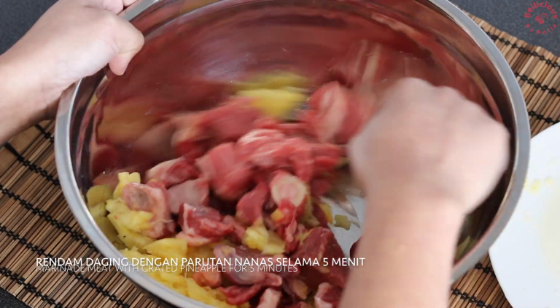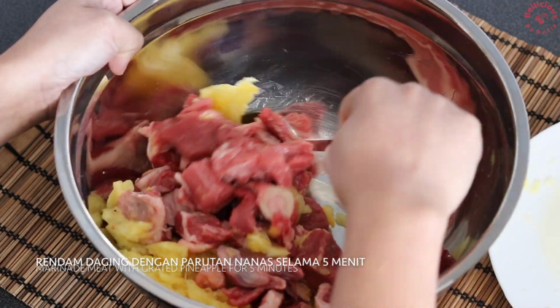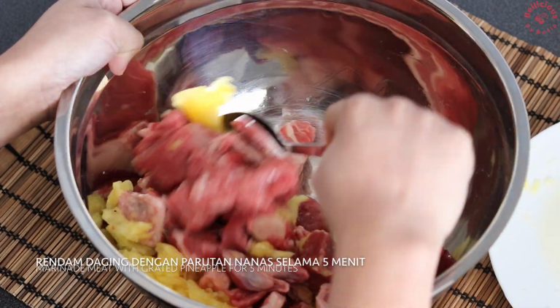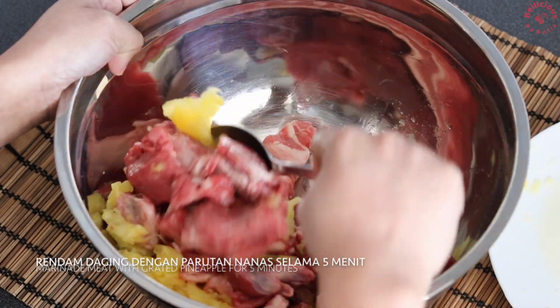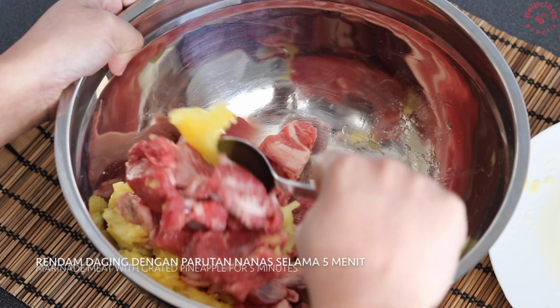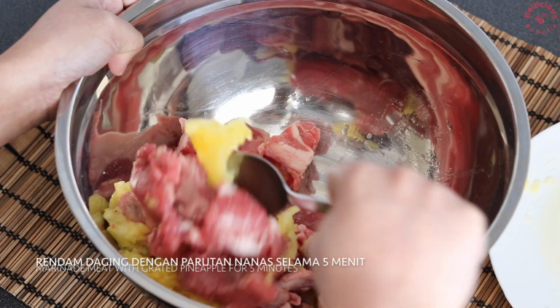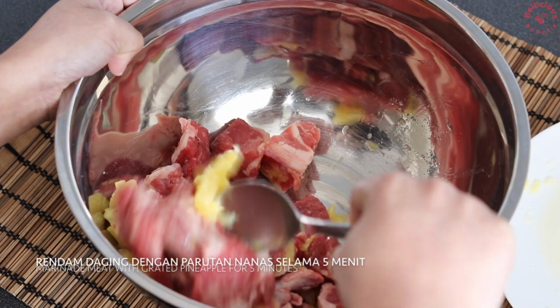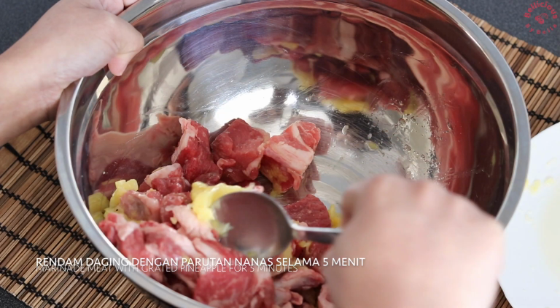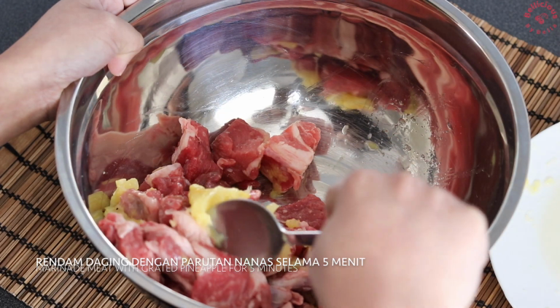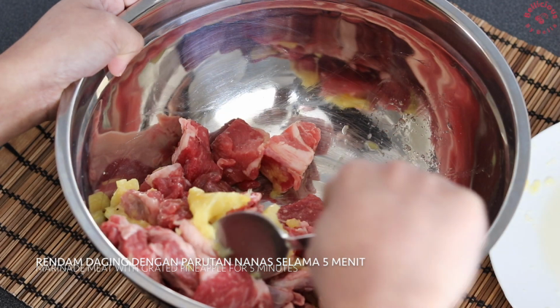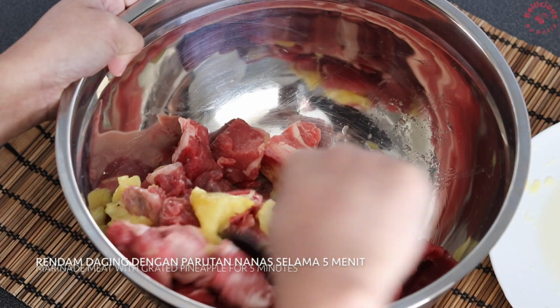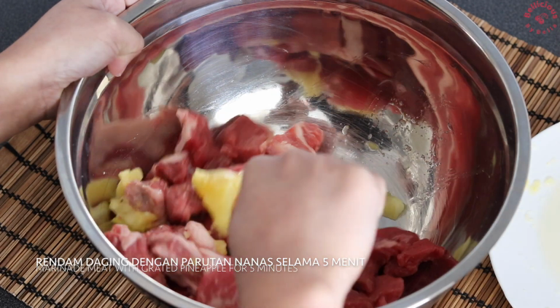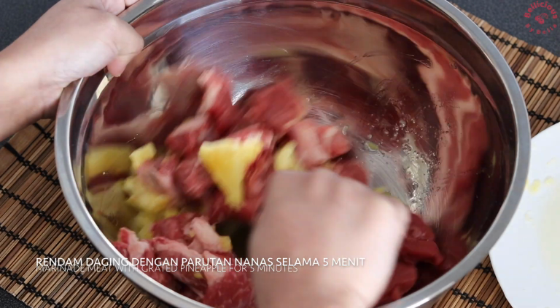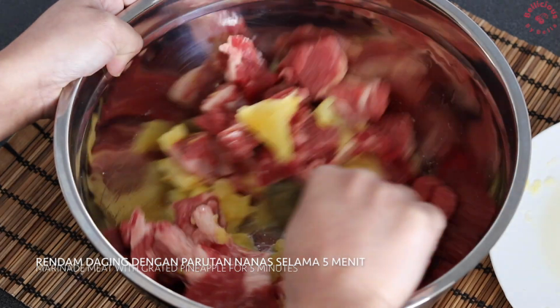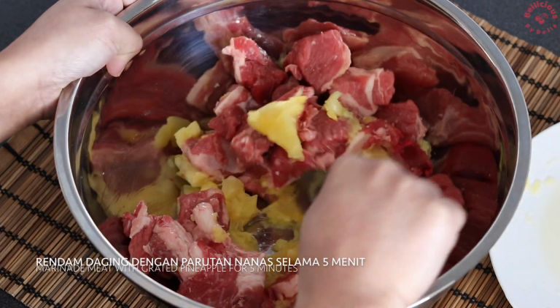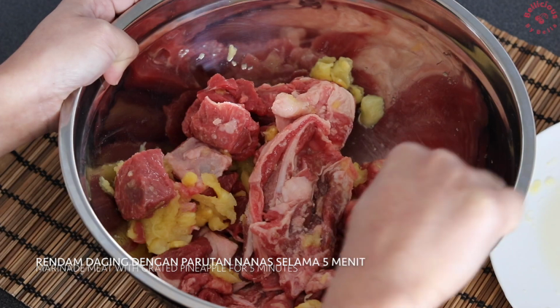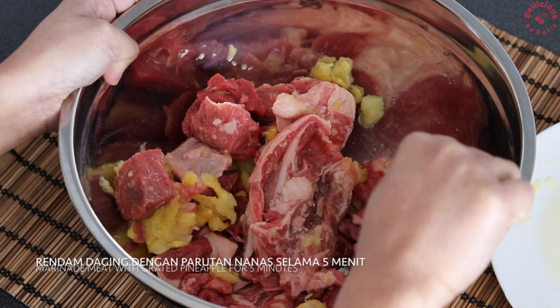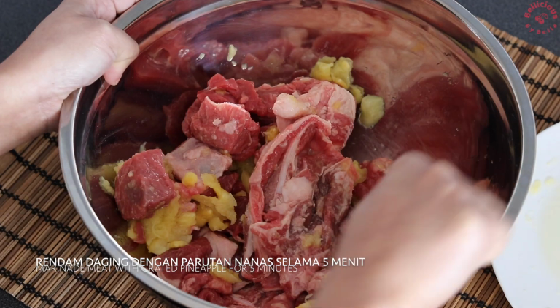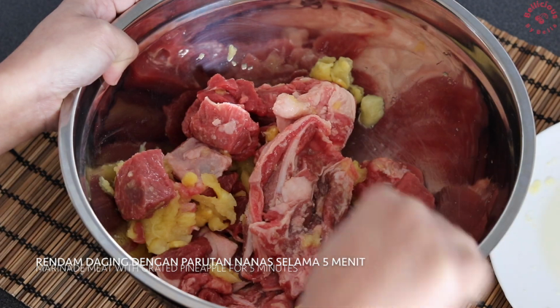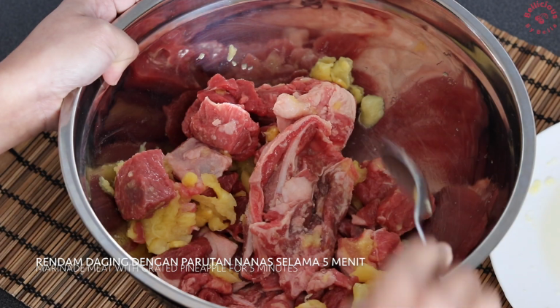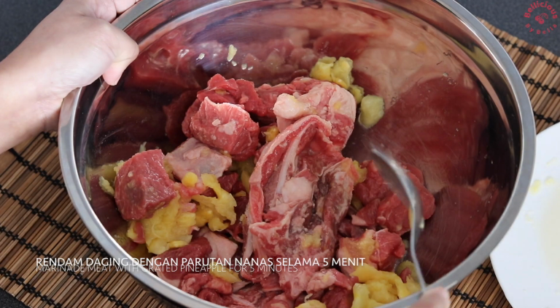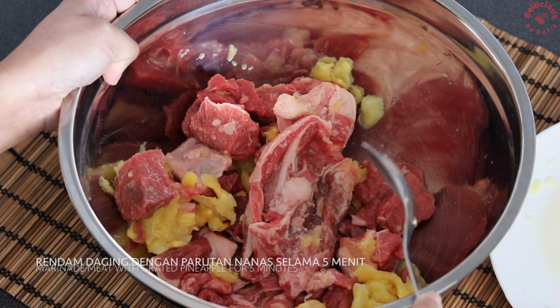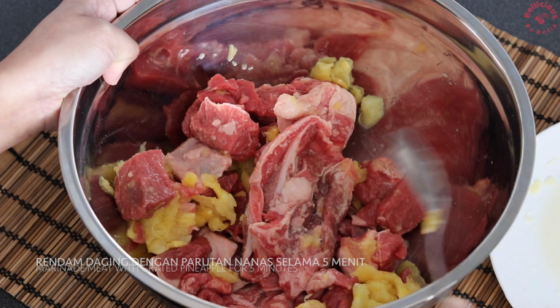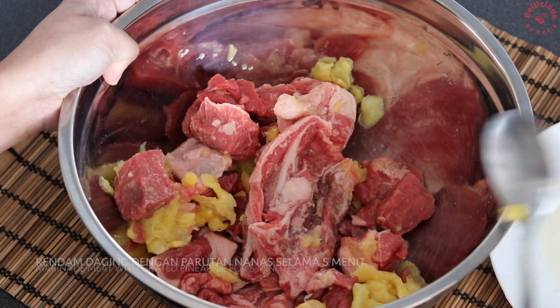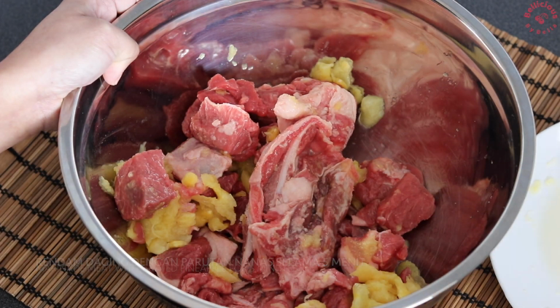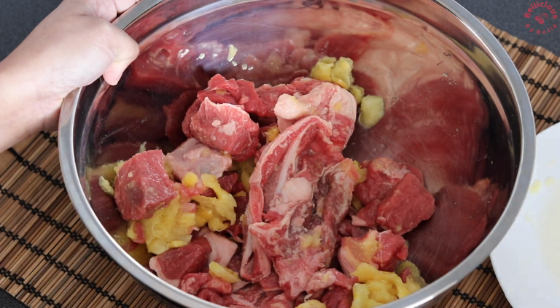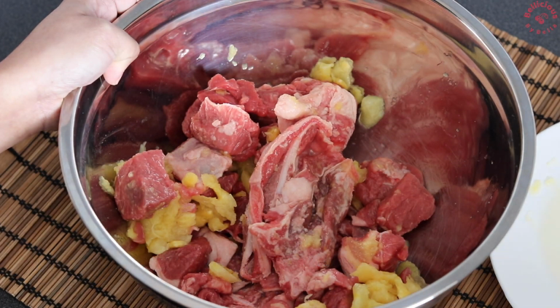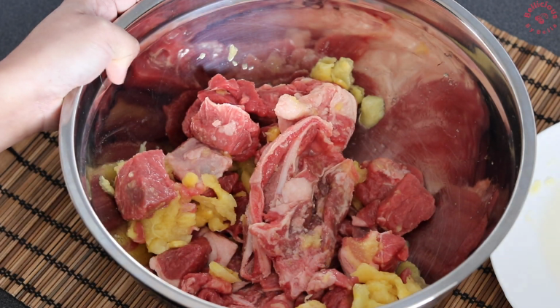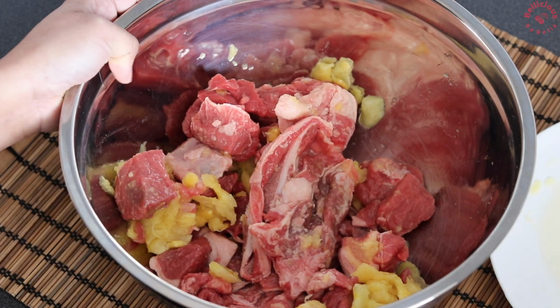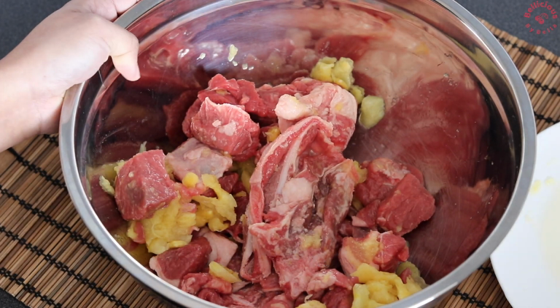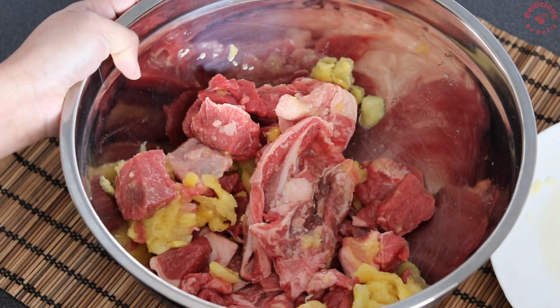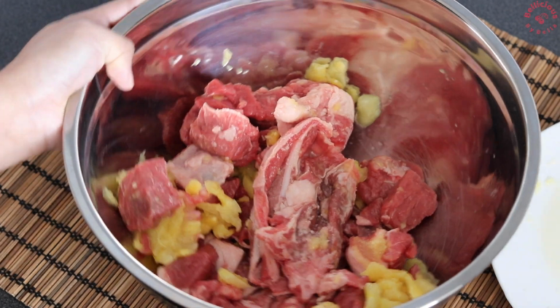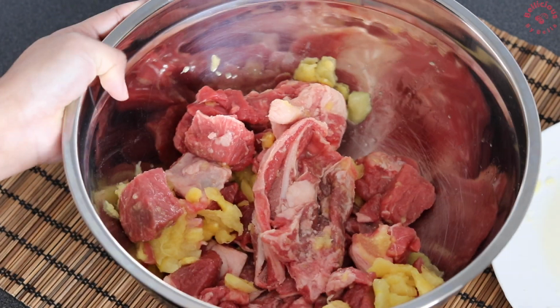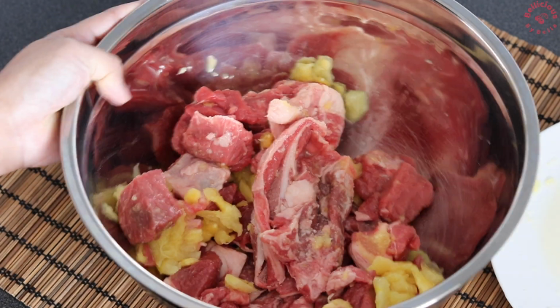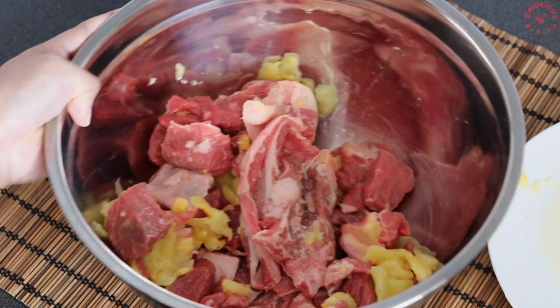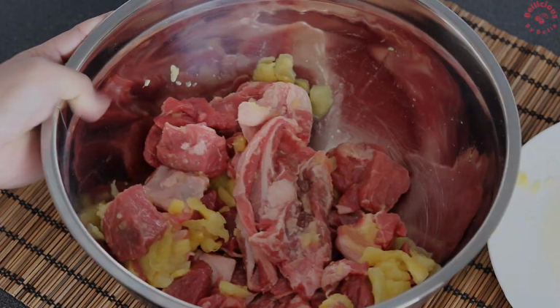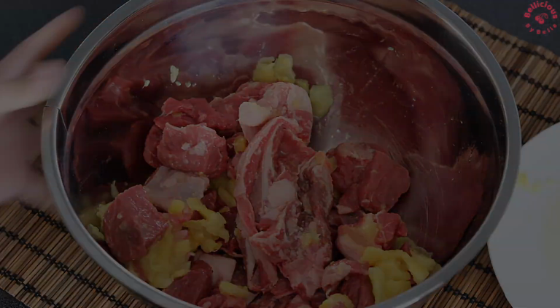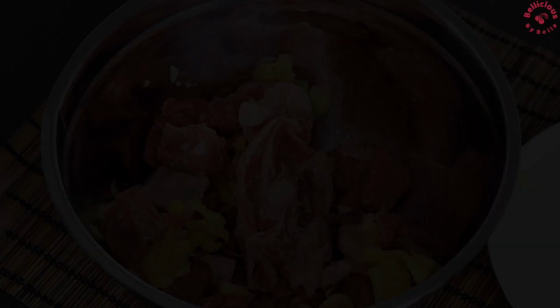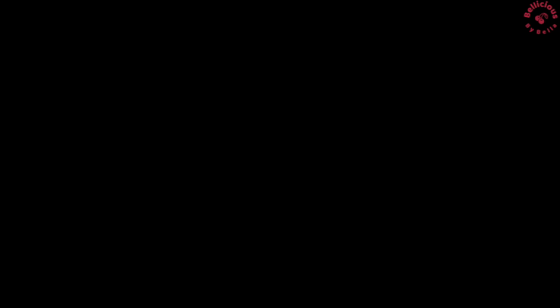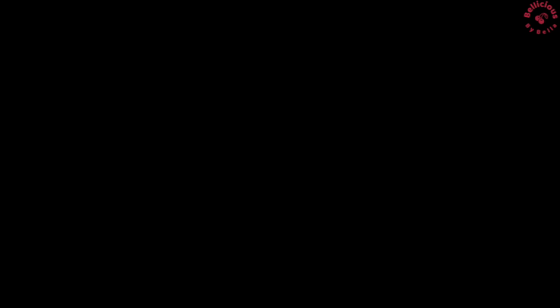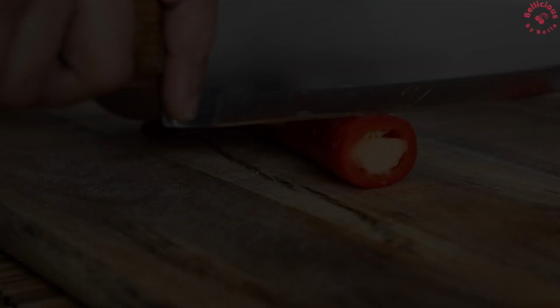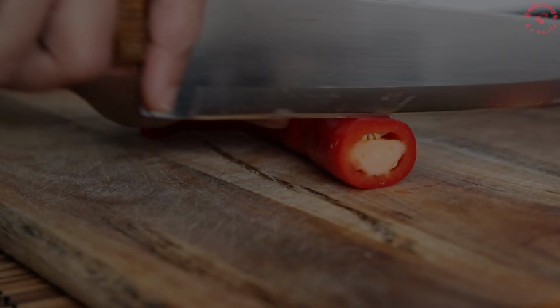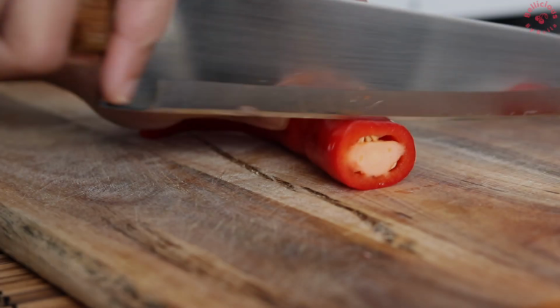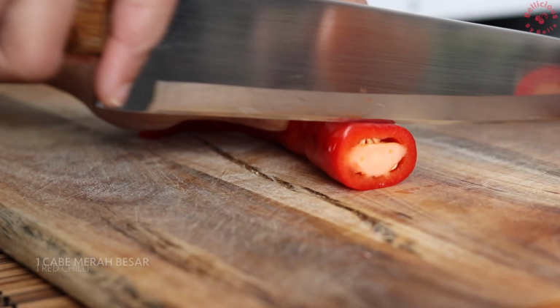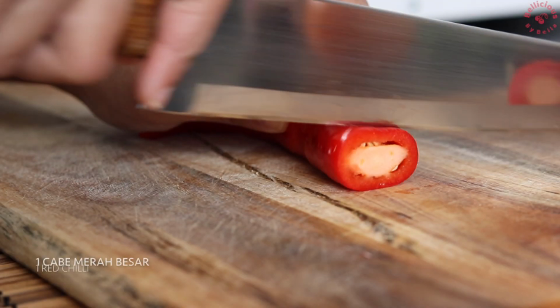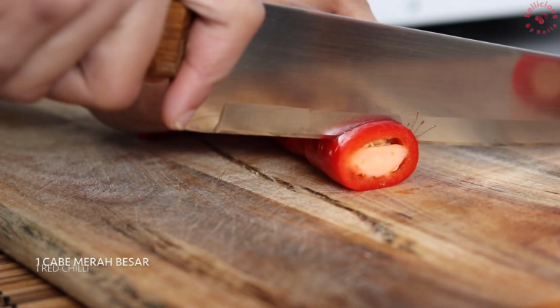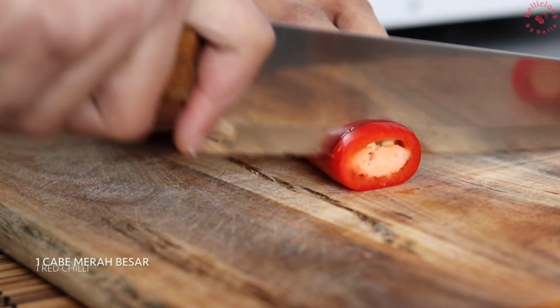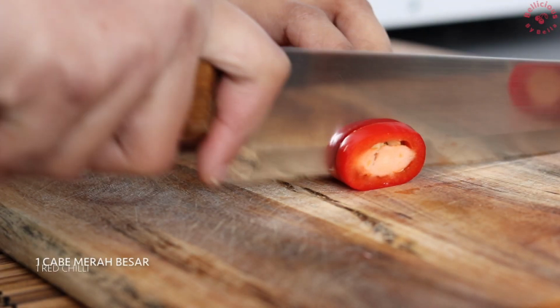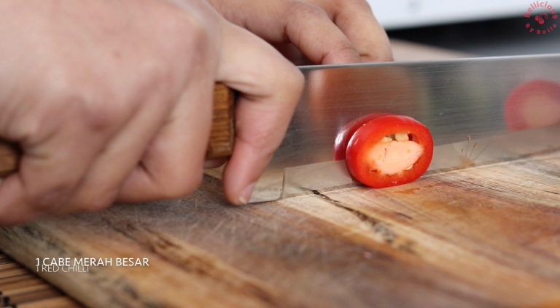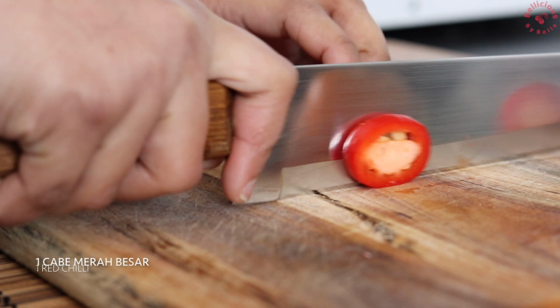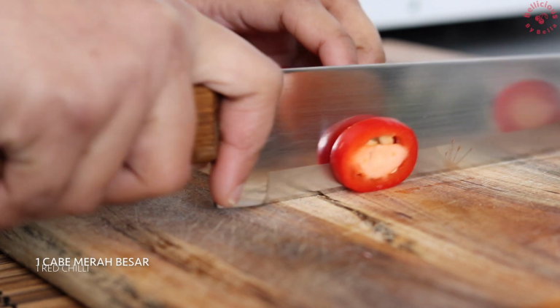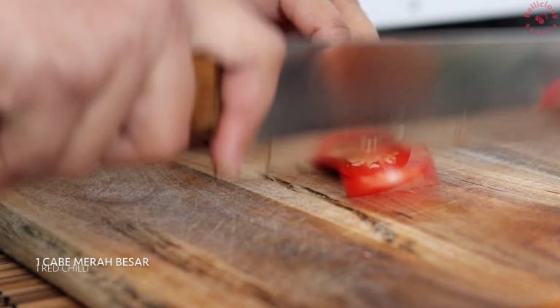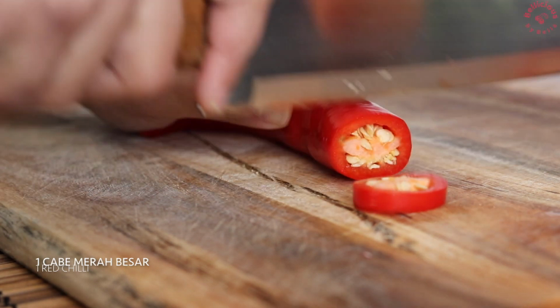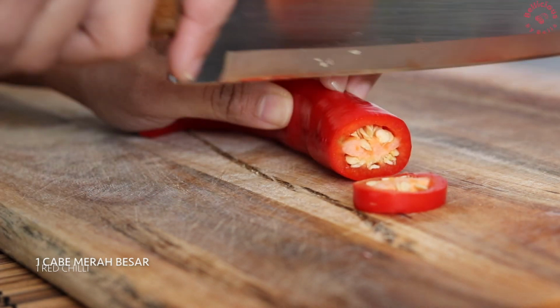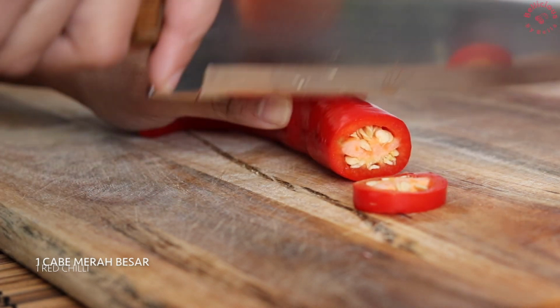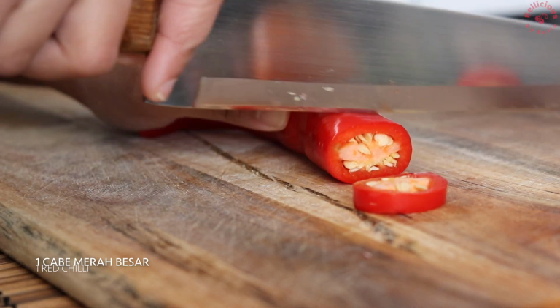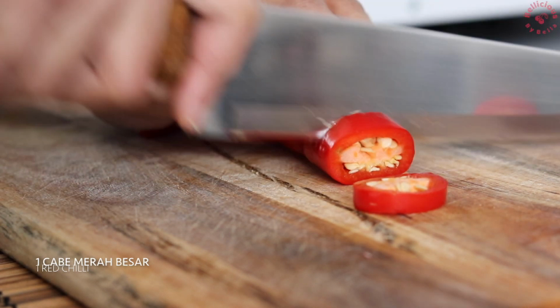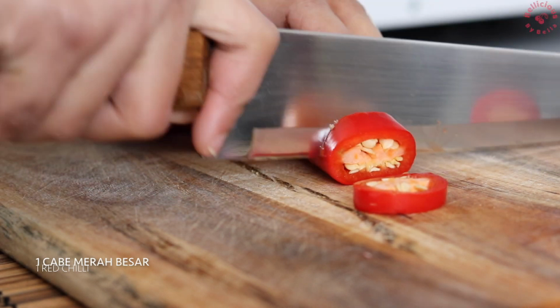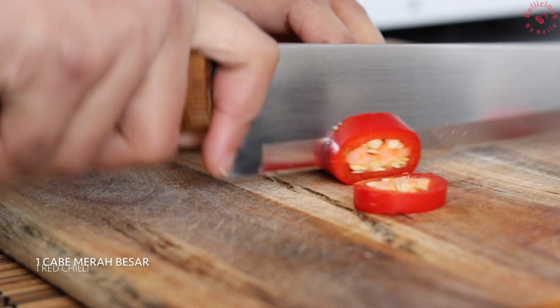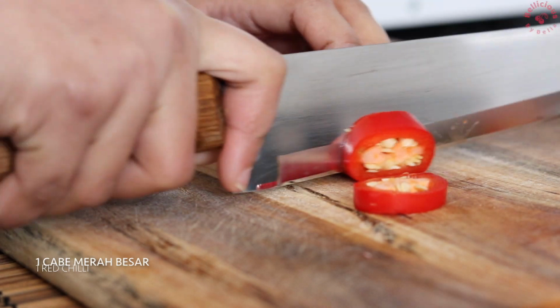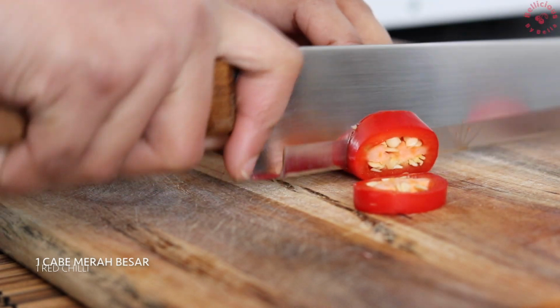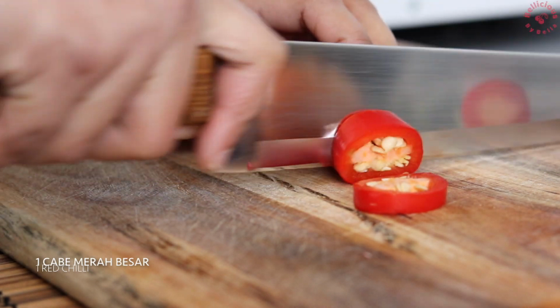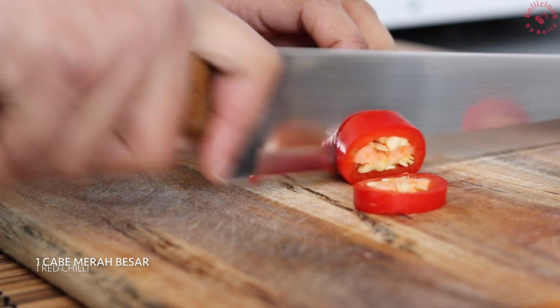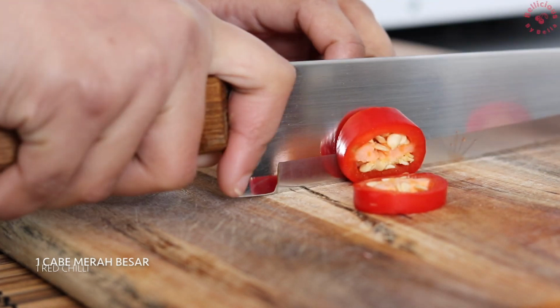First of all, we will cook the chicken with flour. There are other versions of the chicken. The chicken is a little too much.